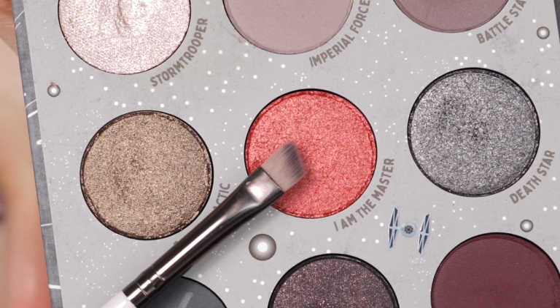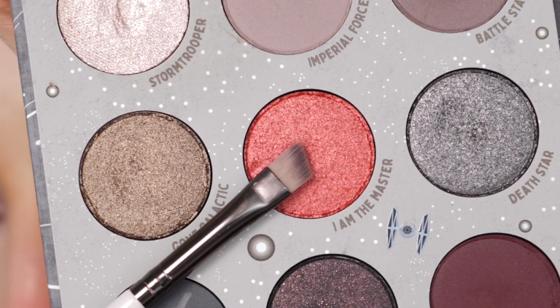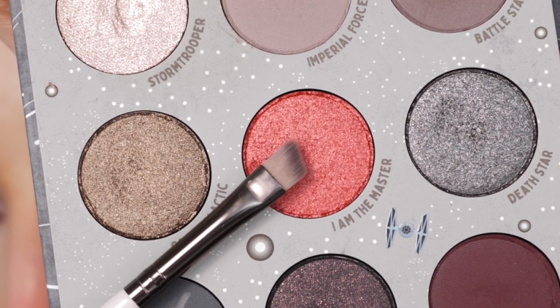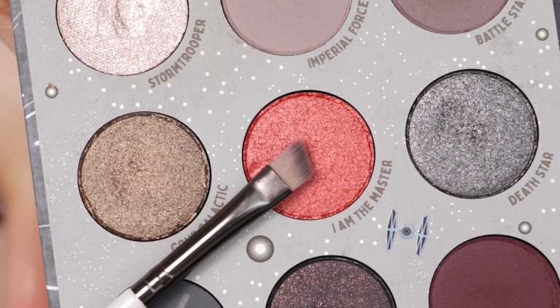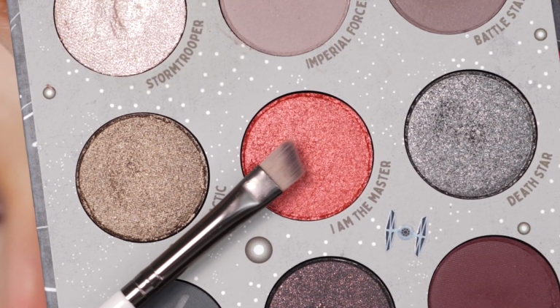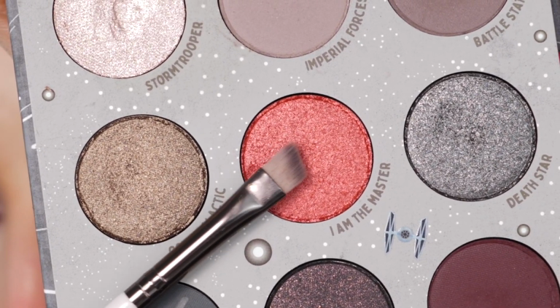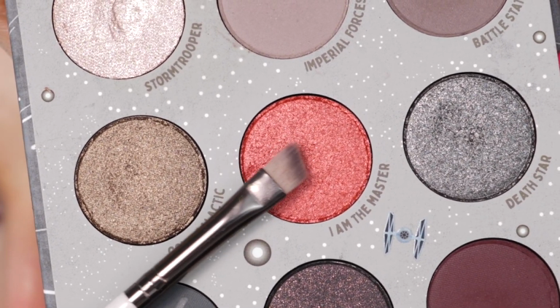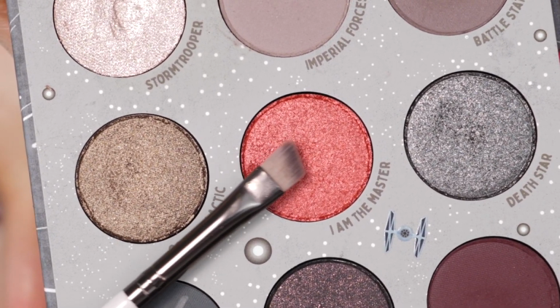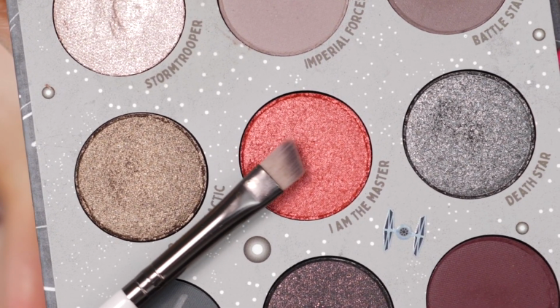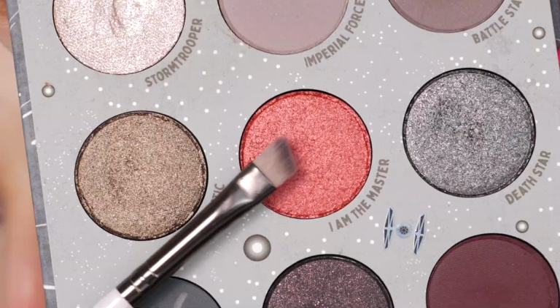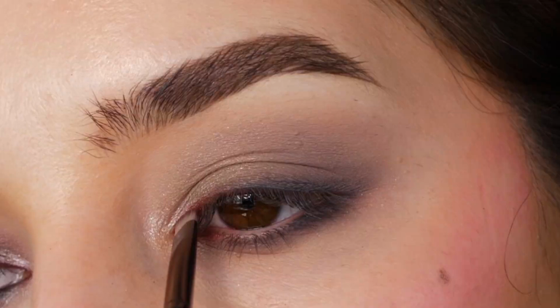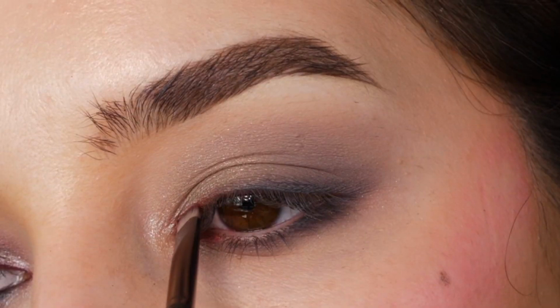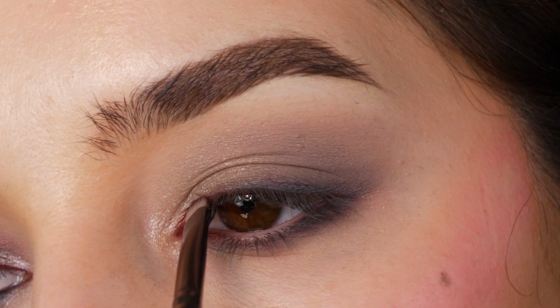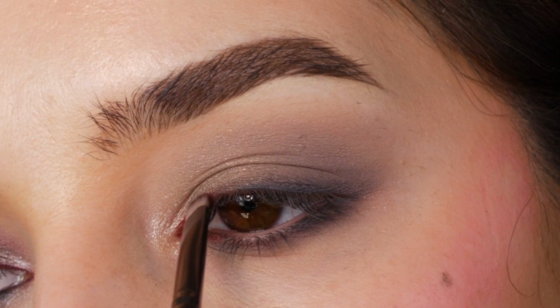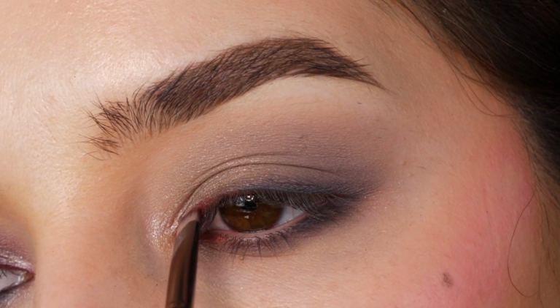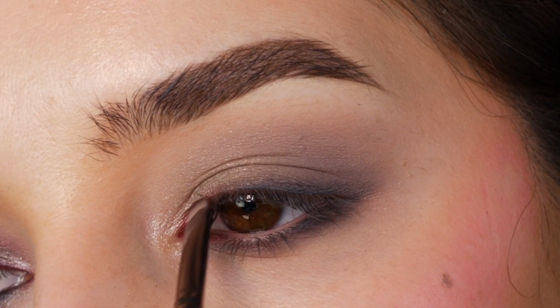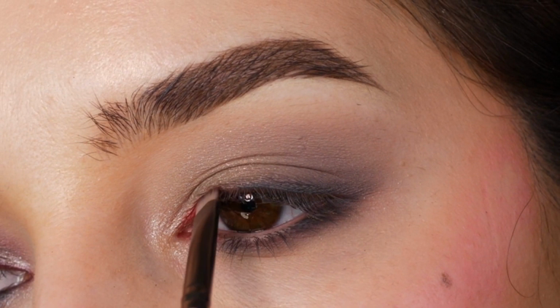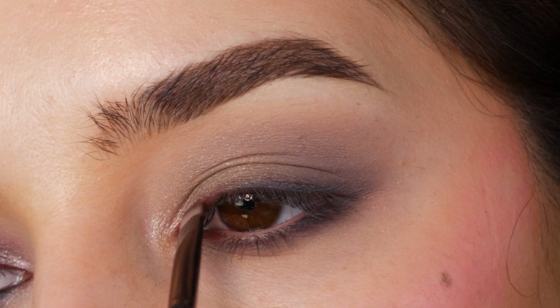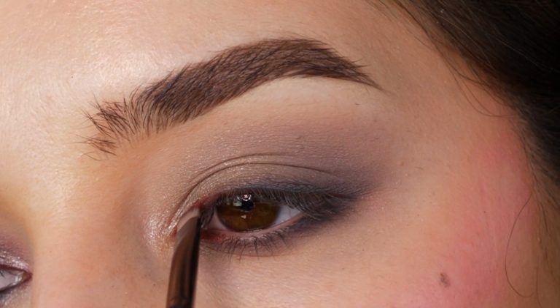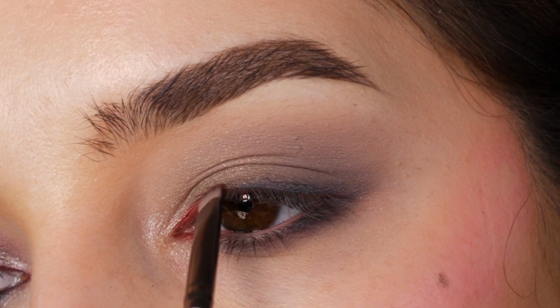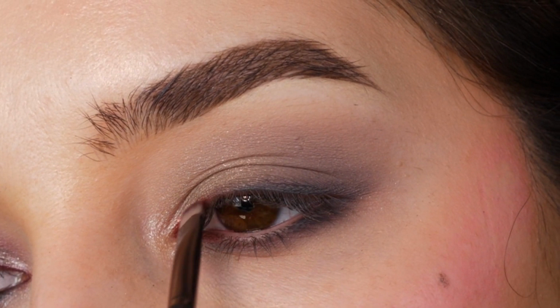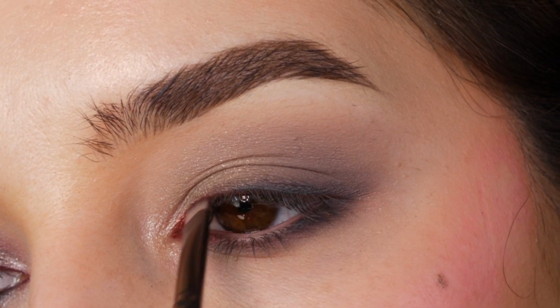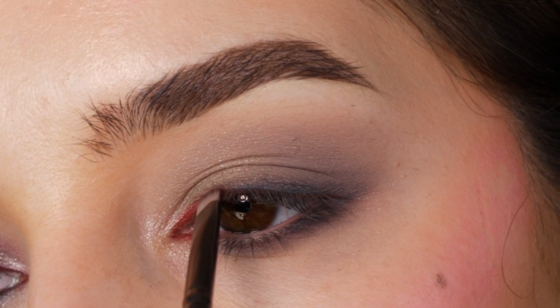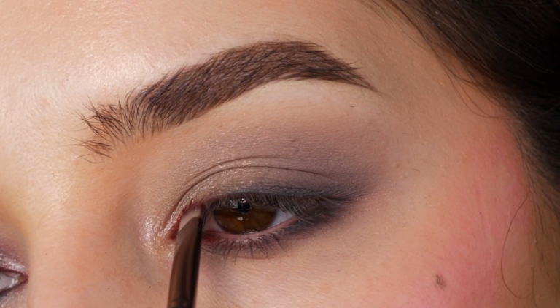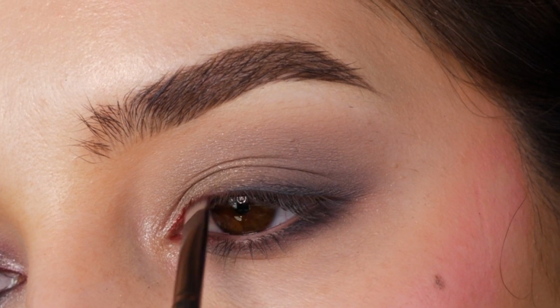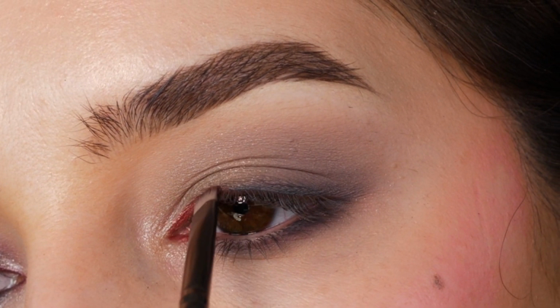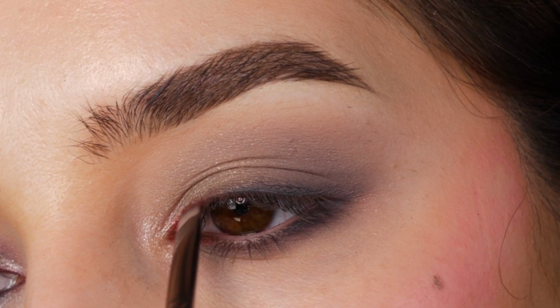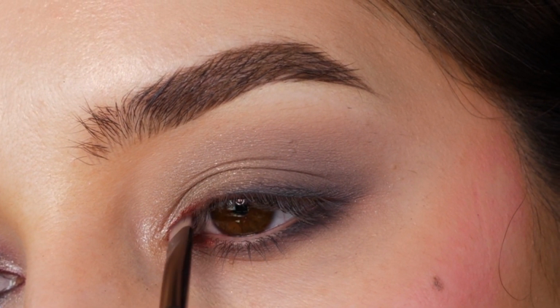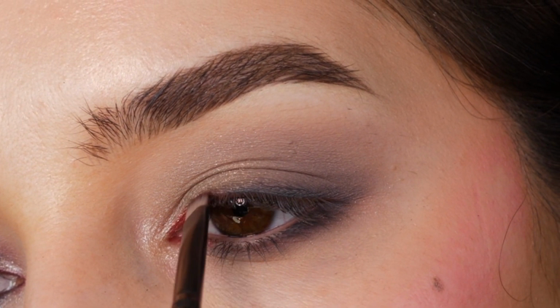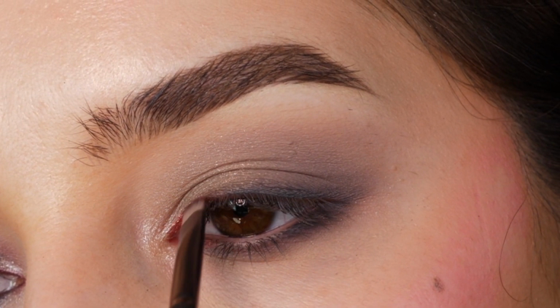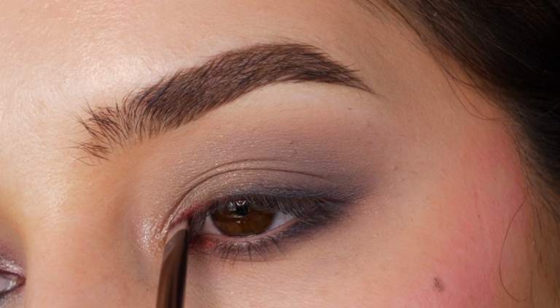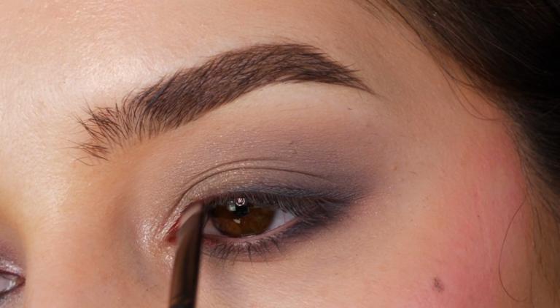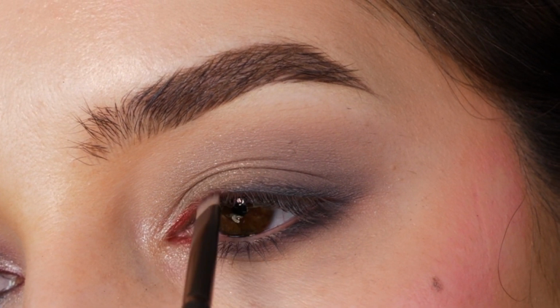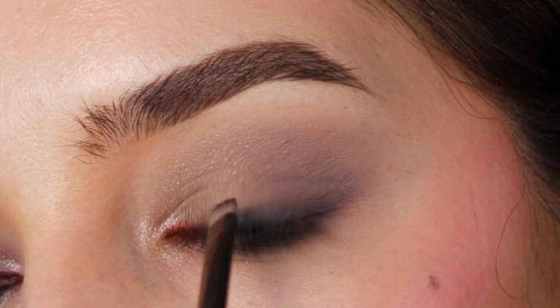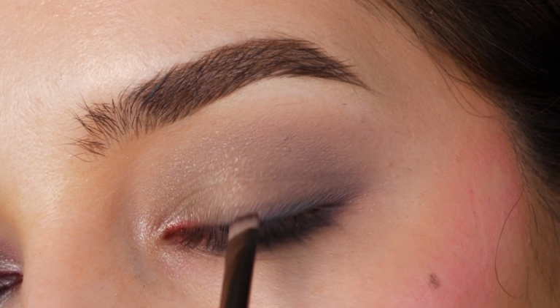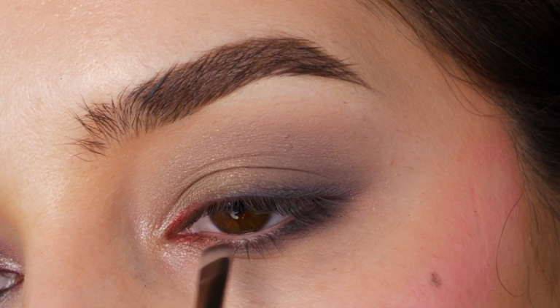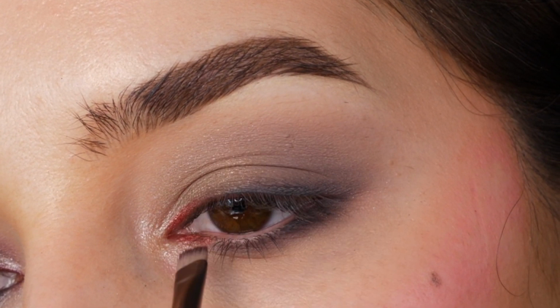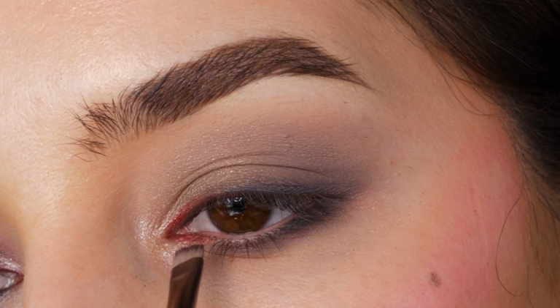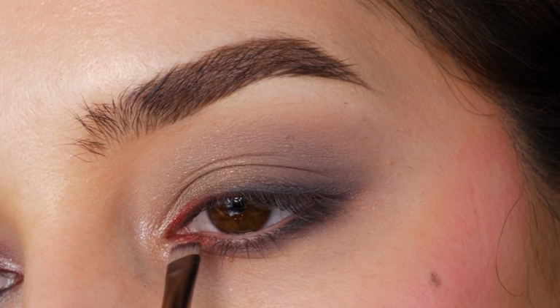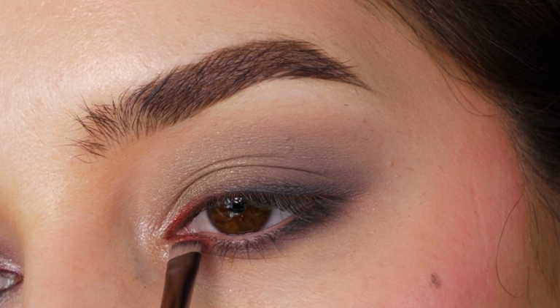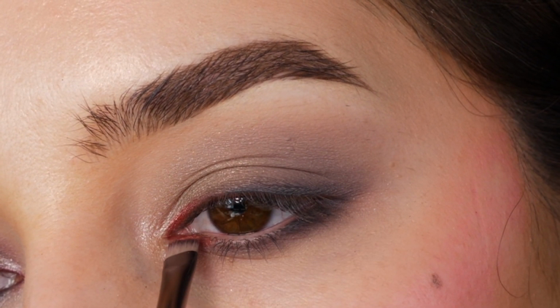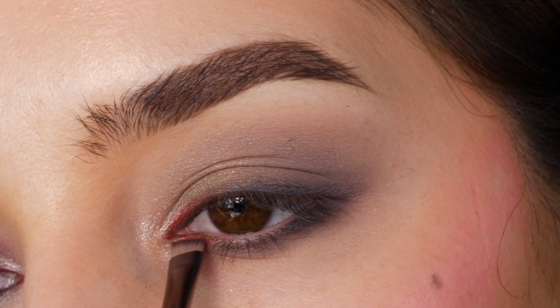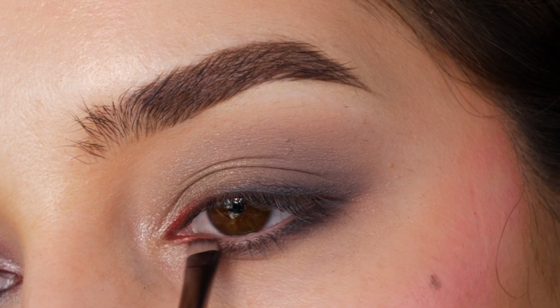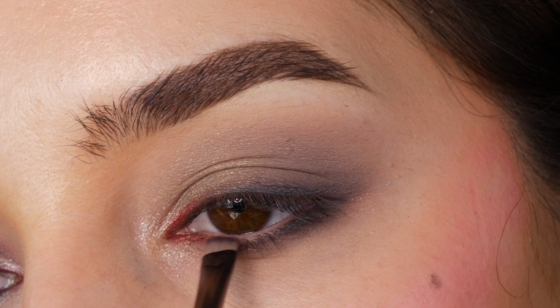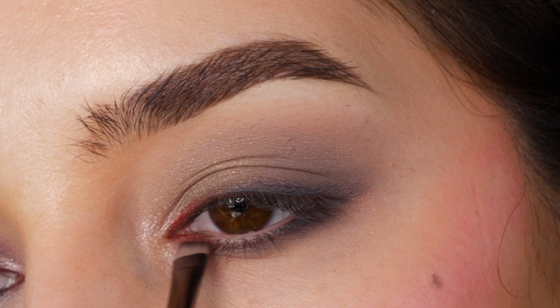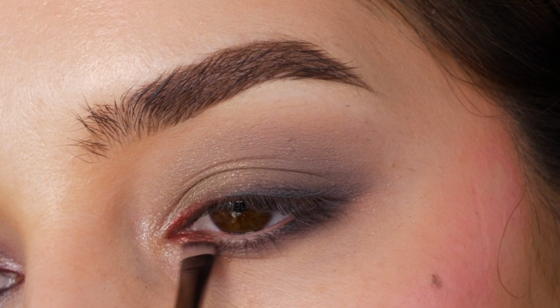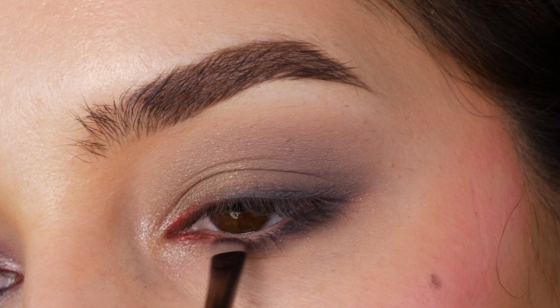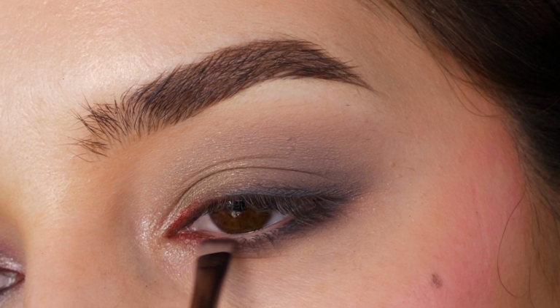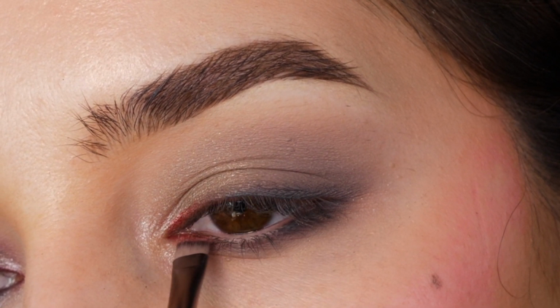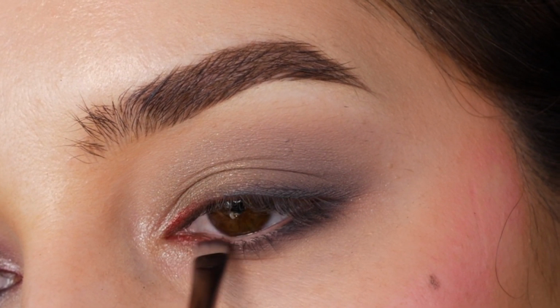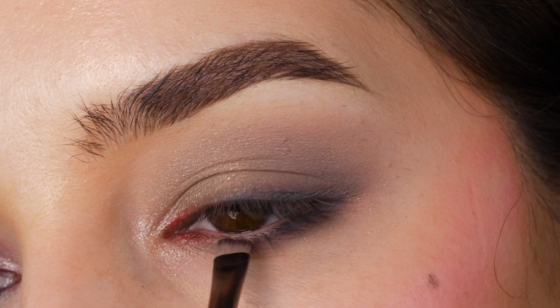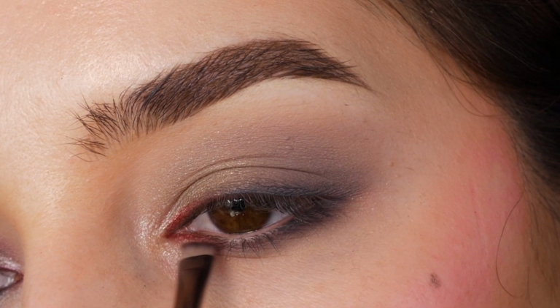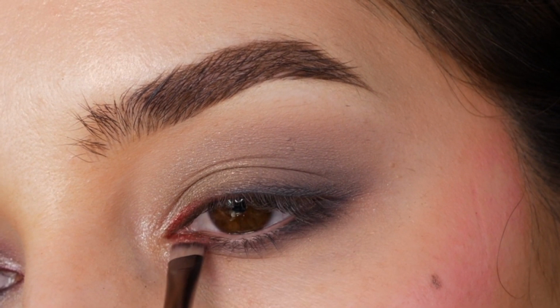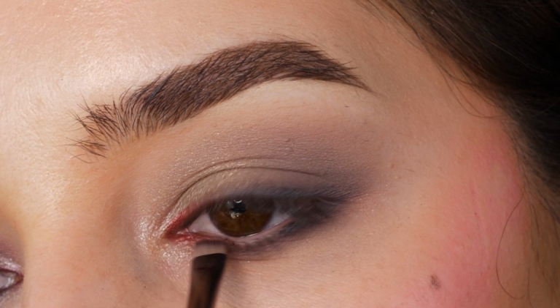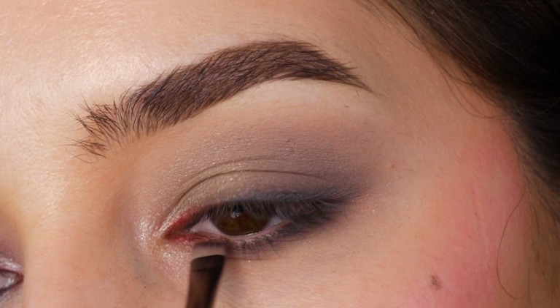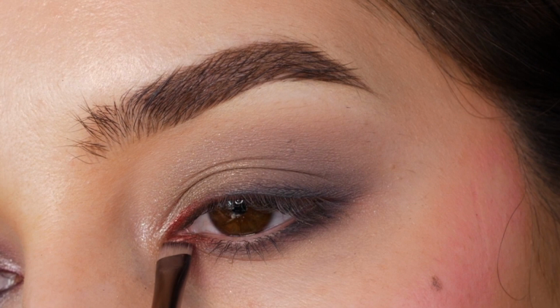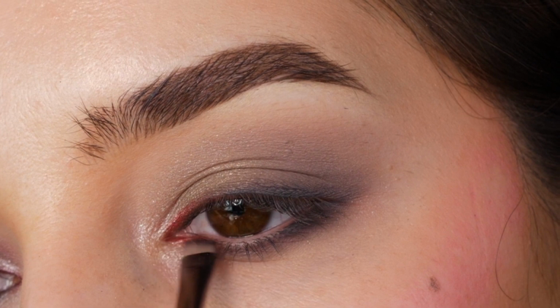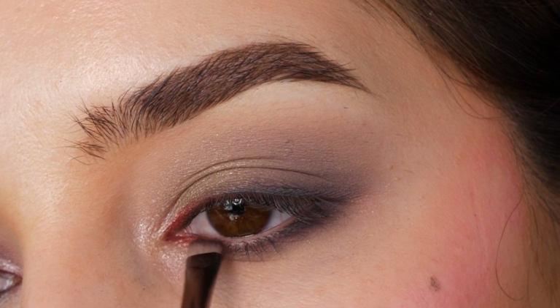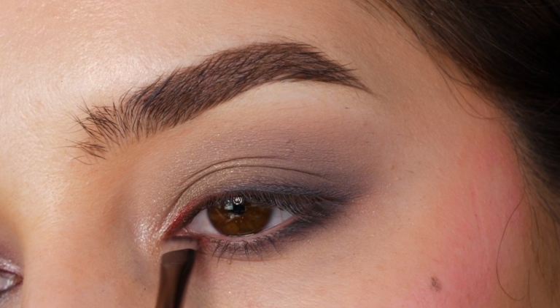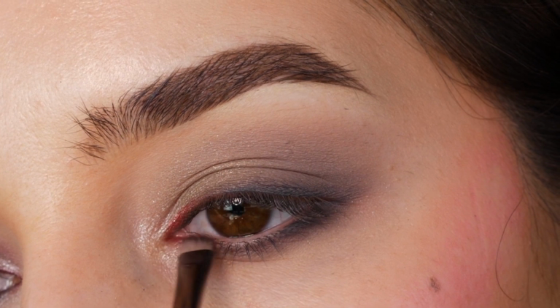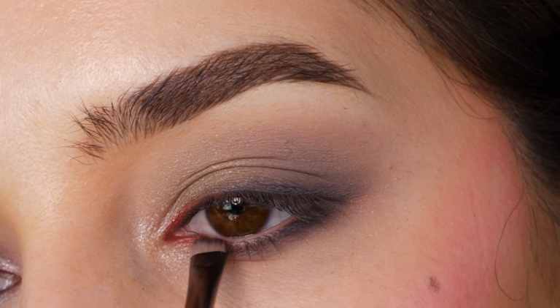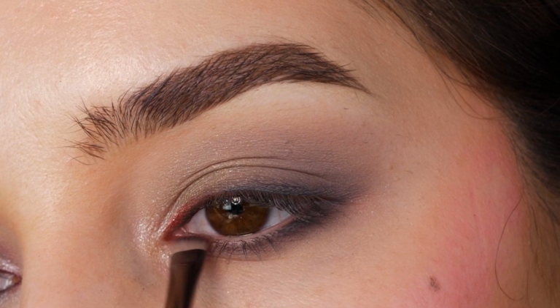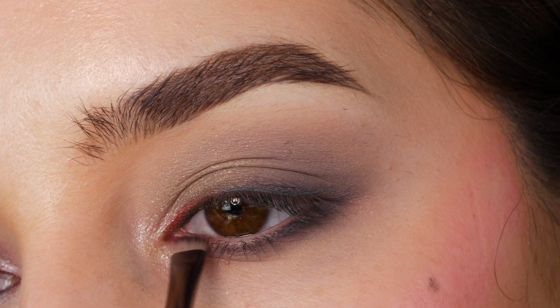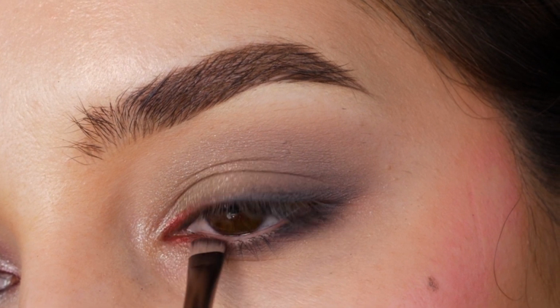Next, with I Am the Master, I'm applying that to the inner portion of the eye, upper and lower, feathering it out.